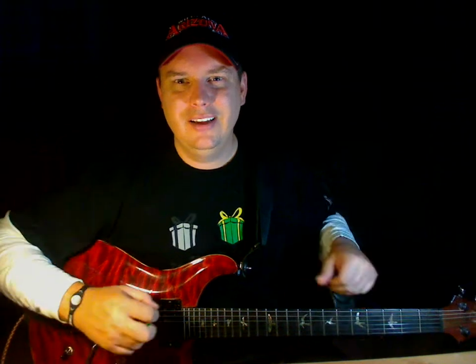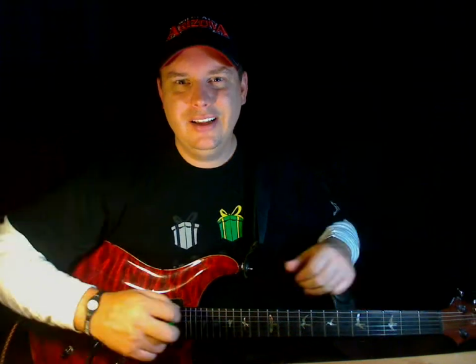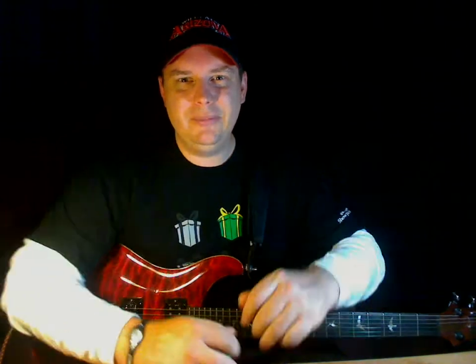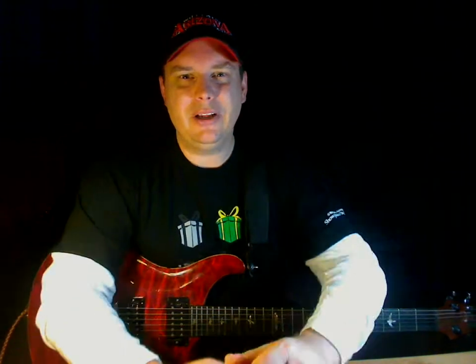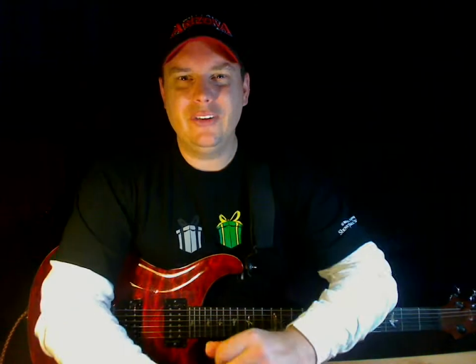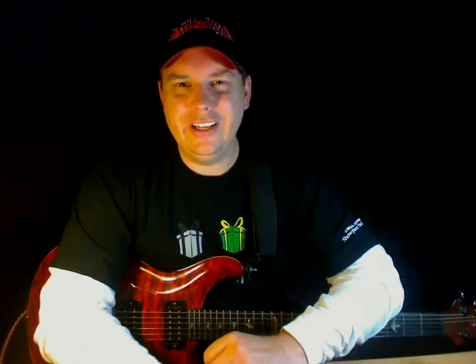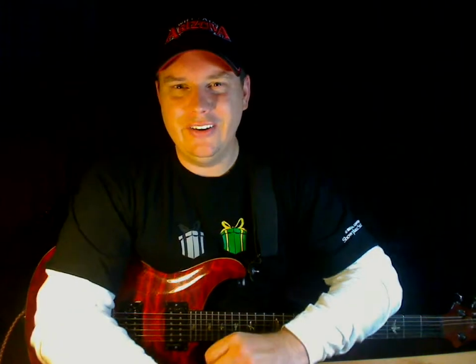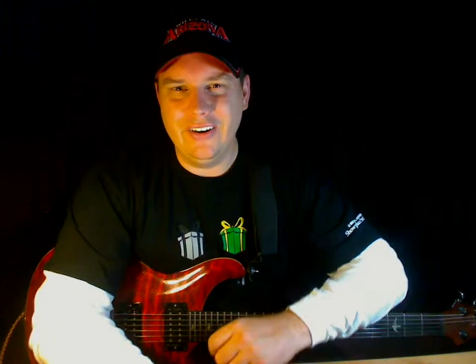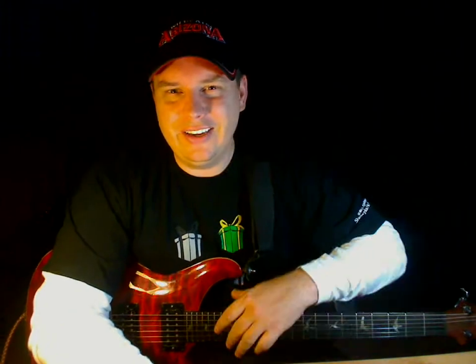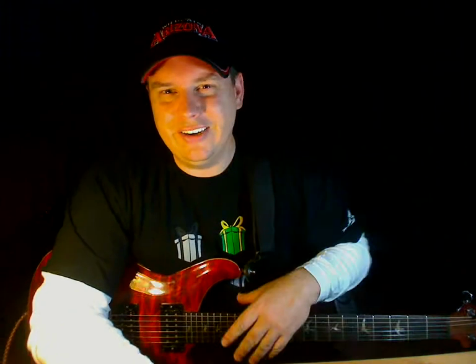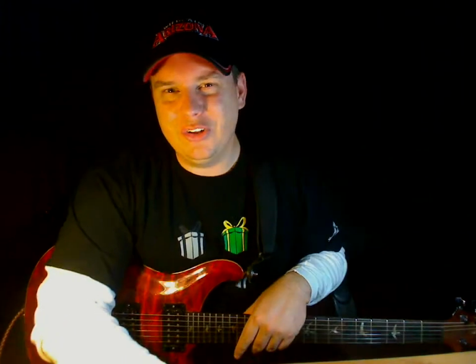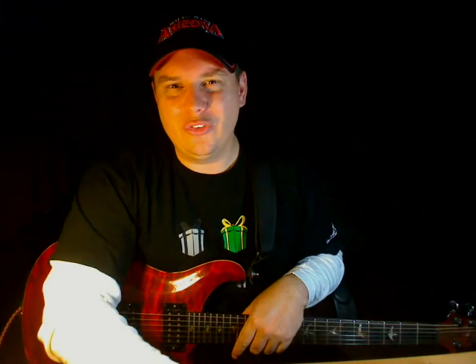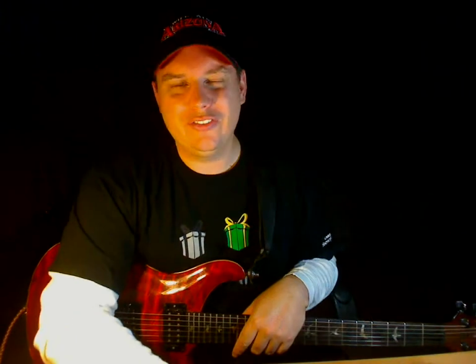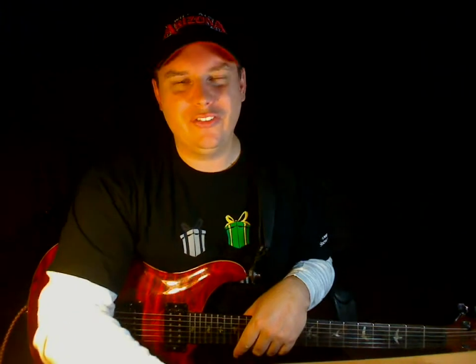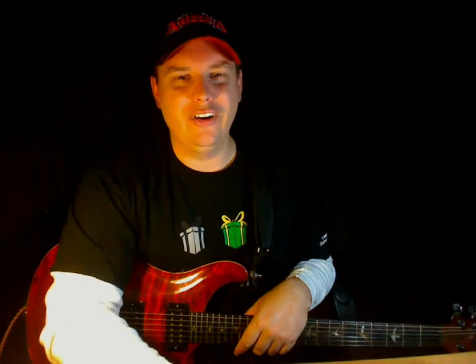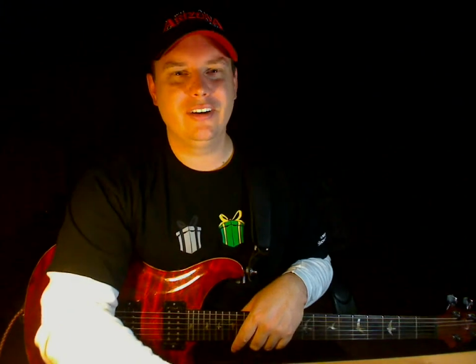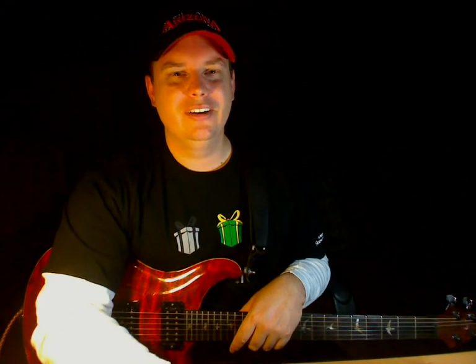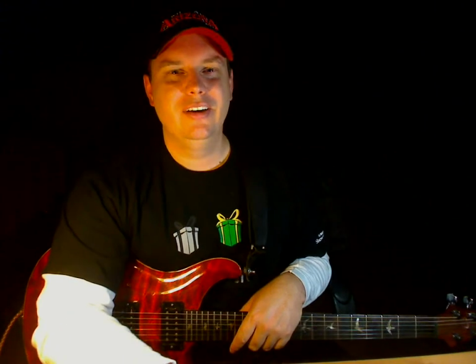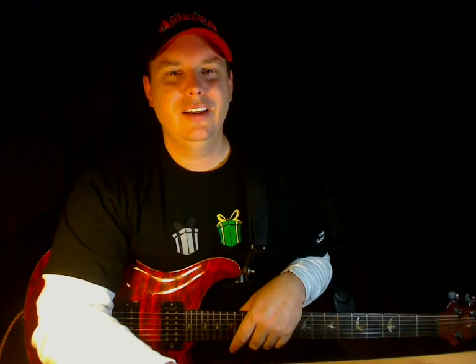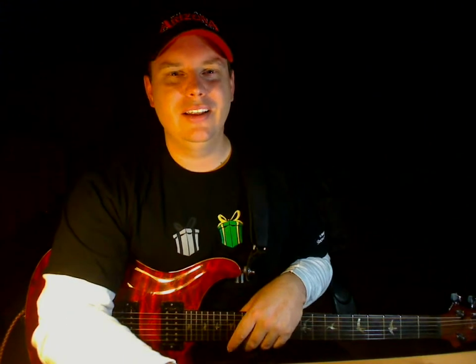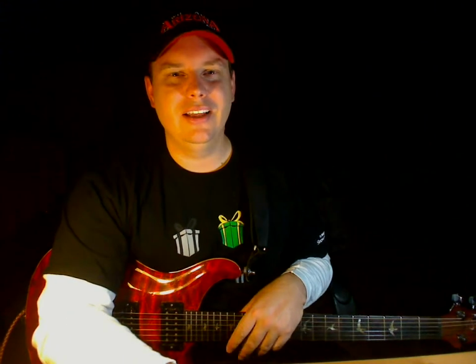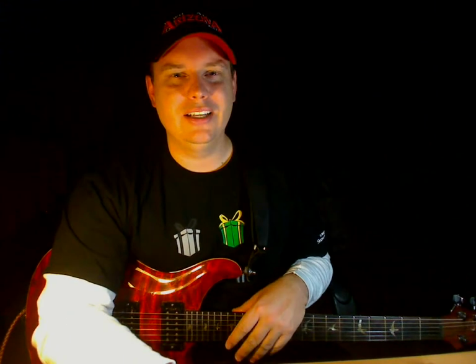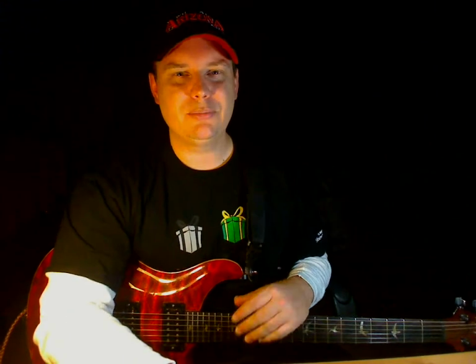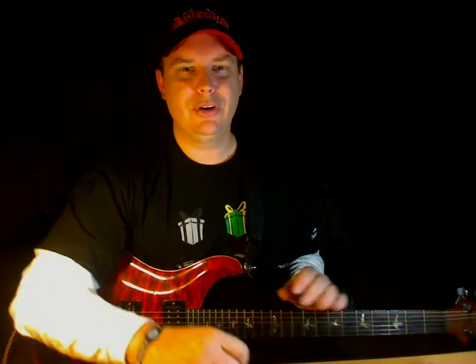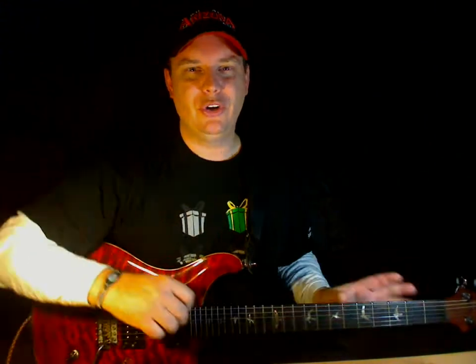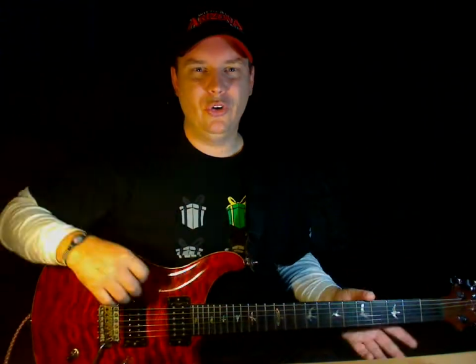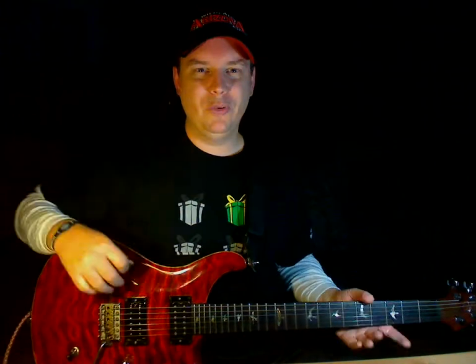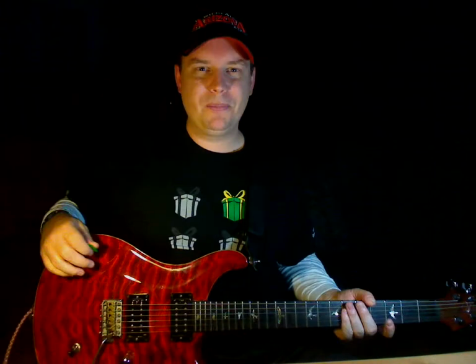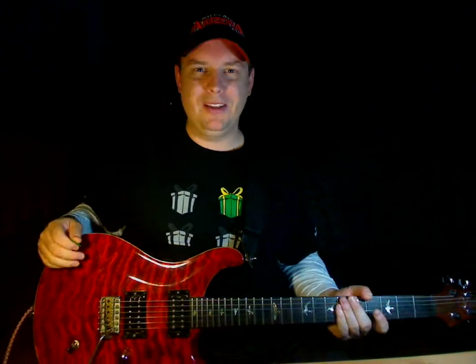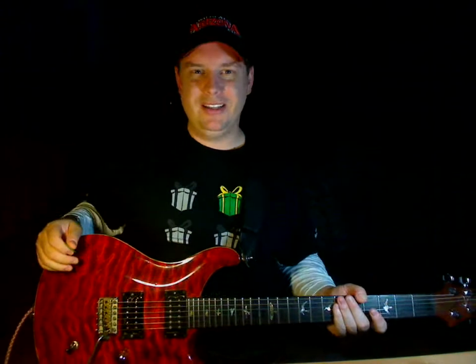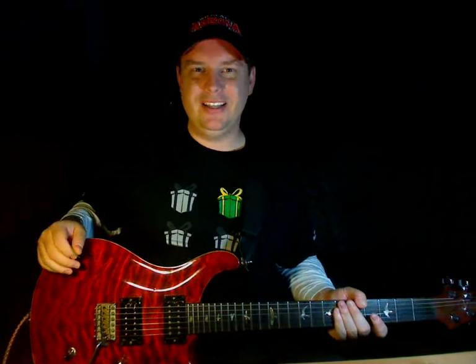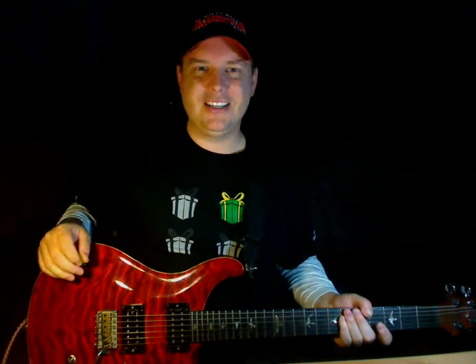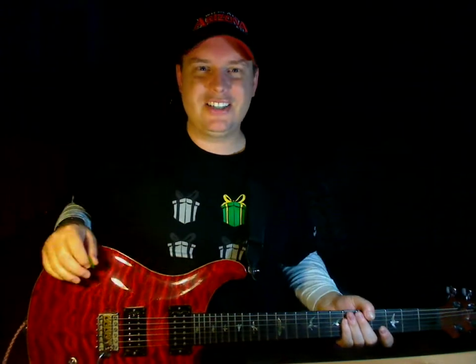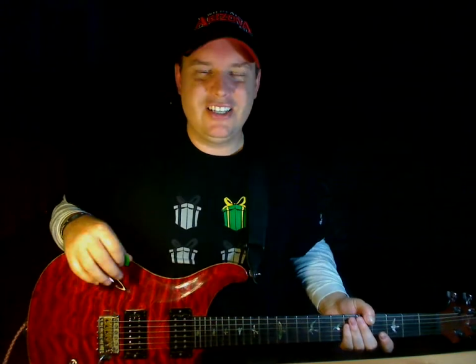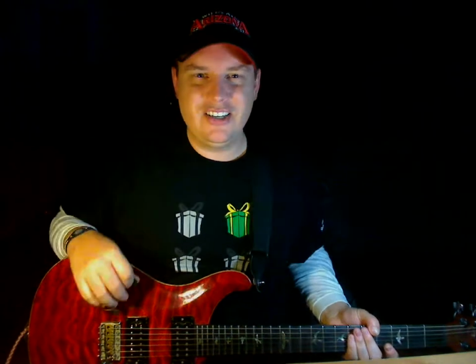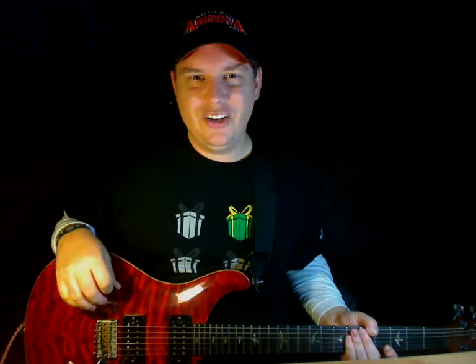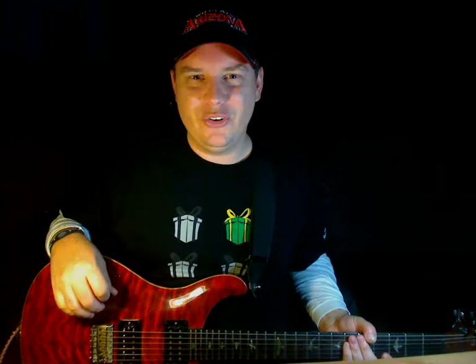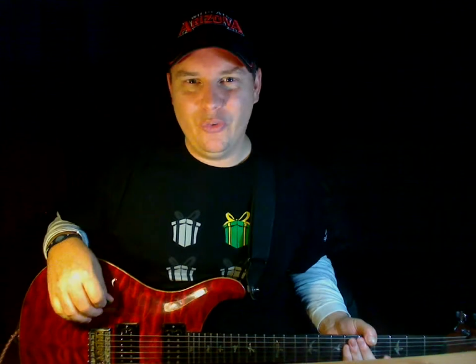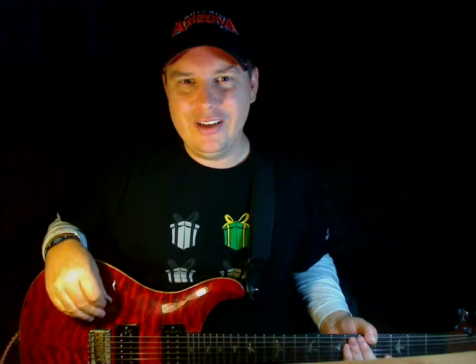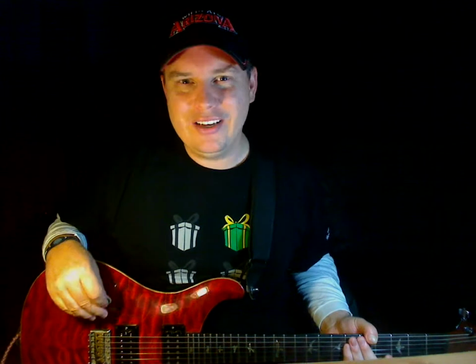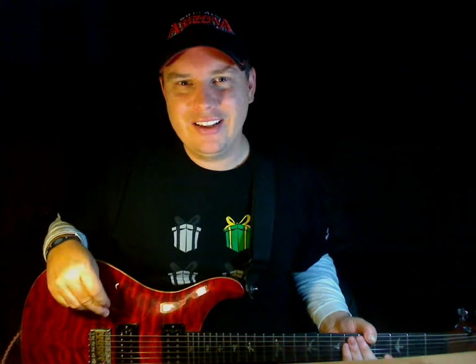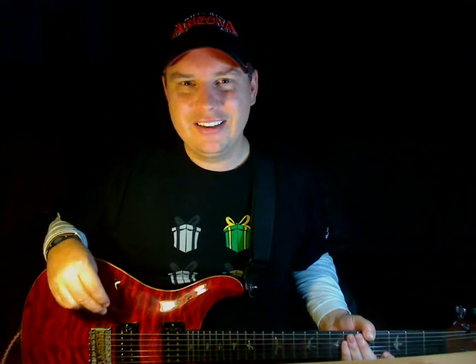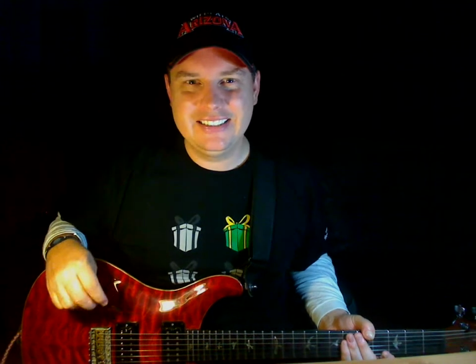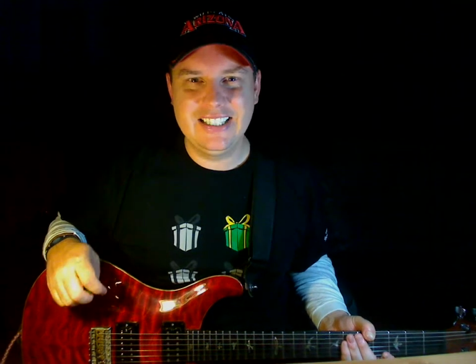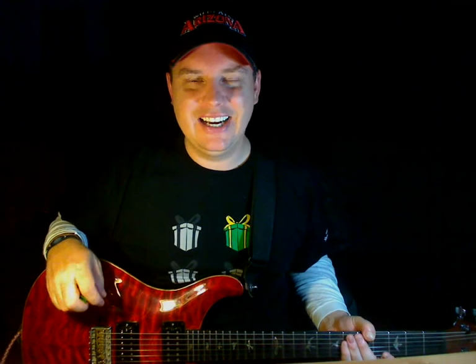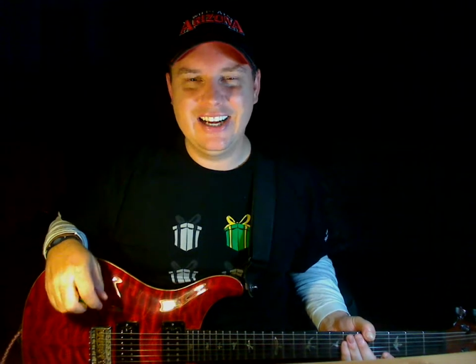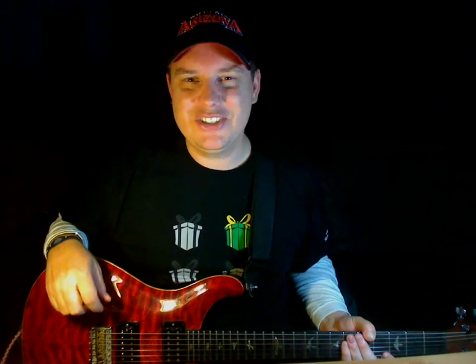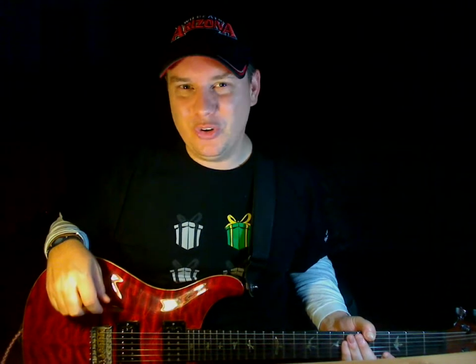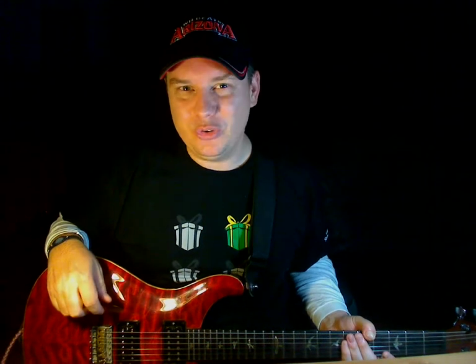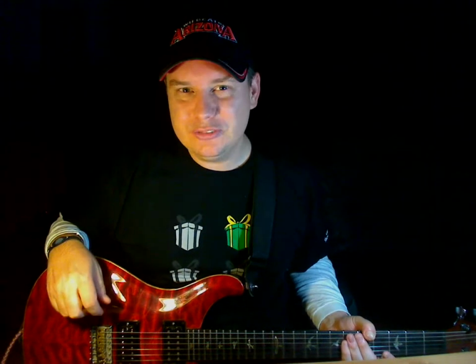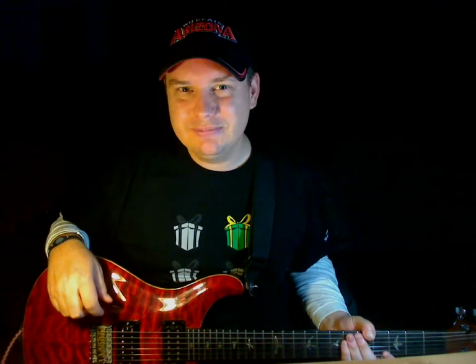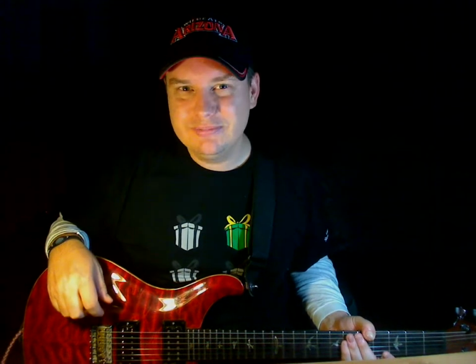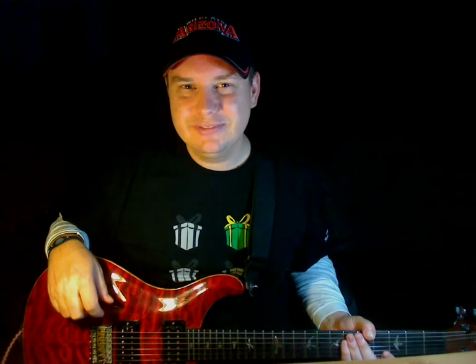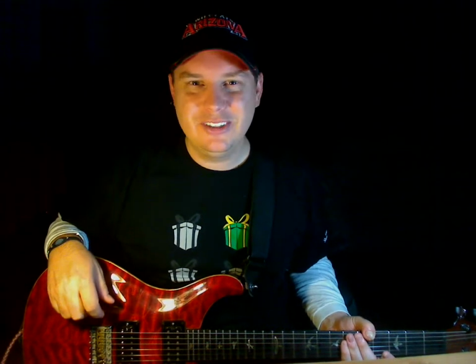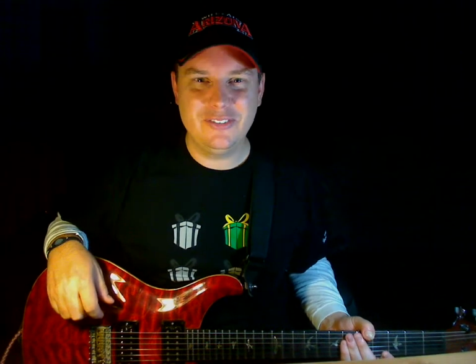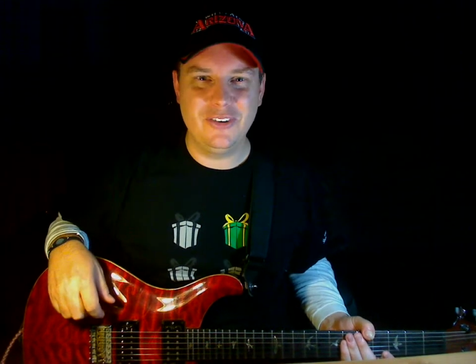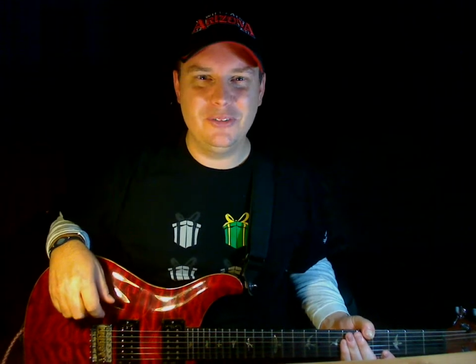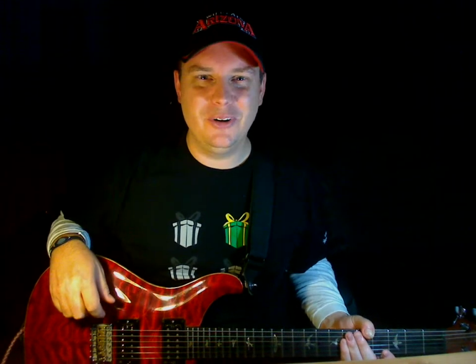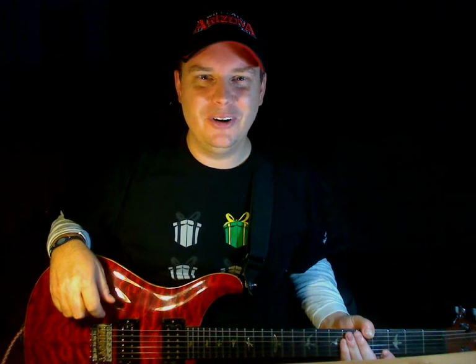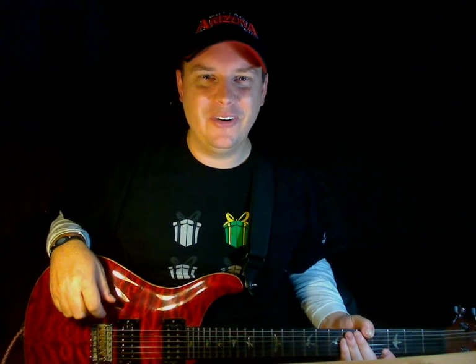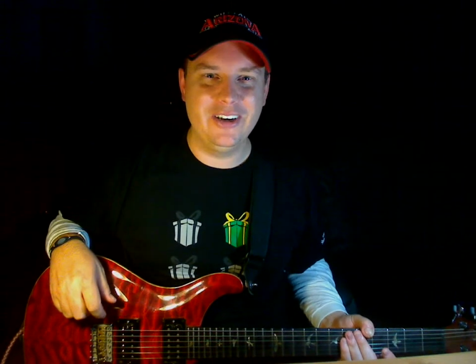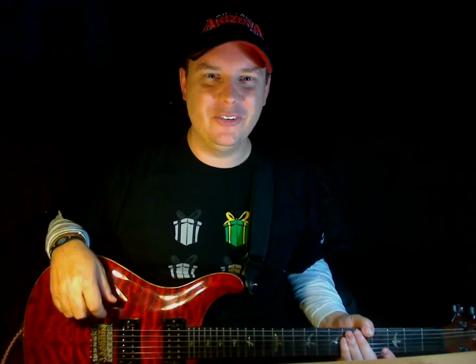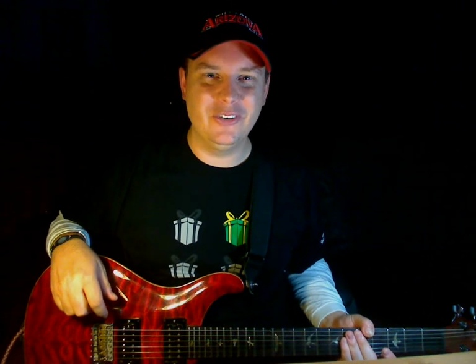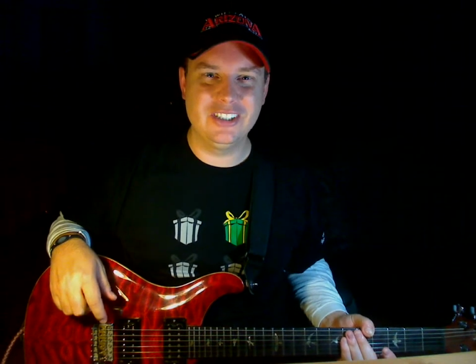Hey, Michael Lee here. I've got another riff for you that is pretty cool.